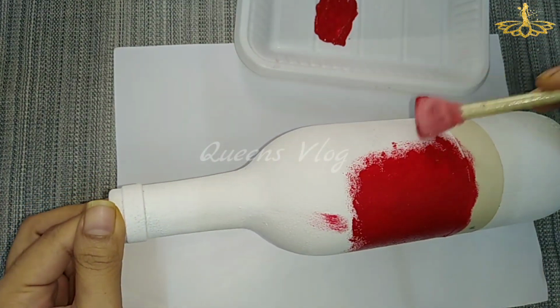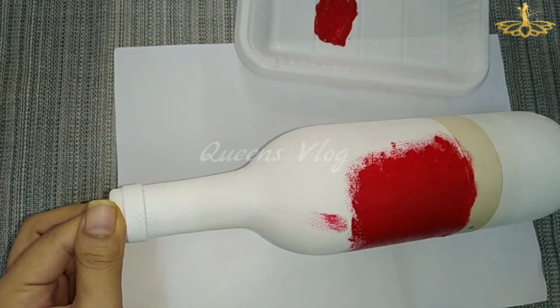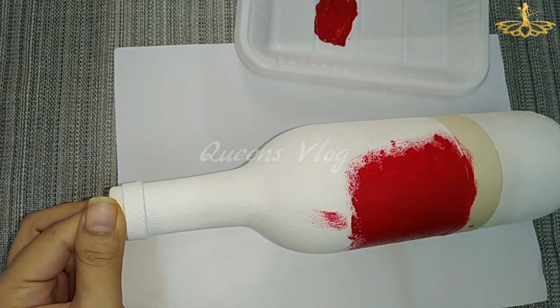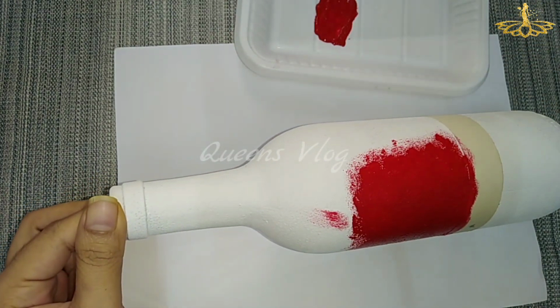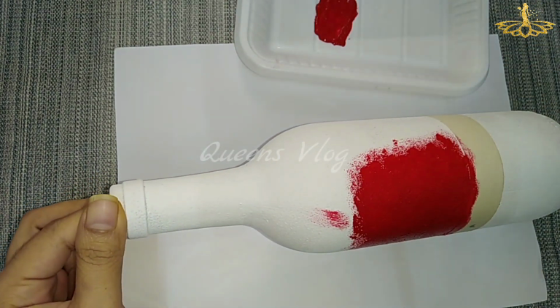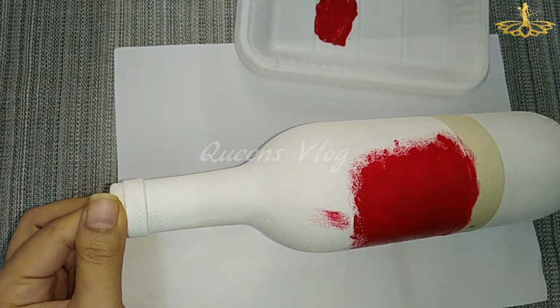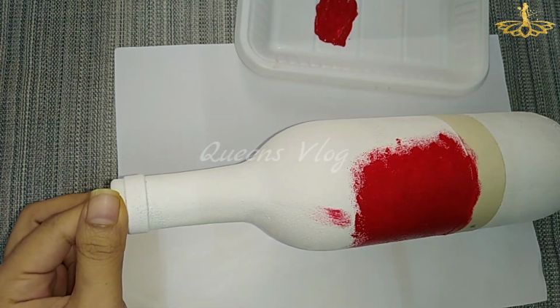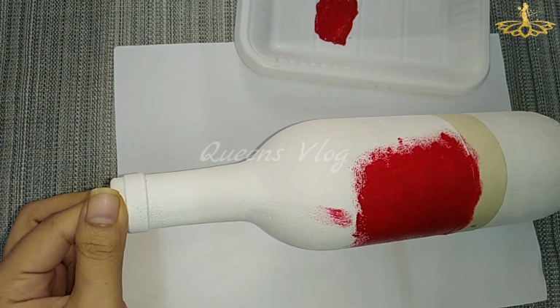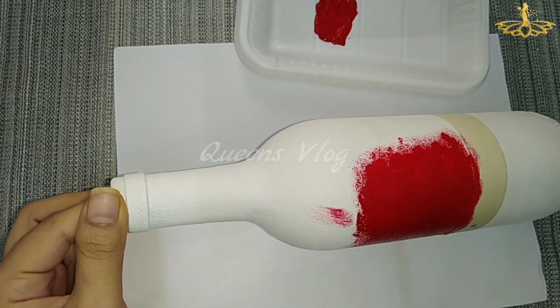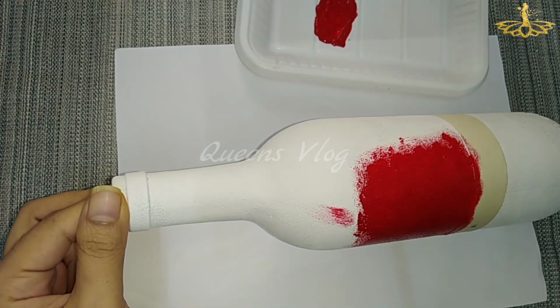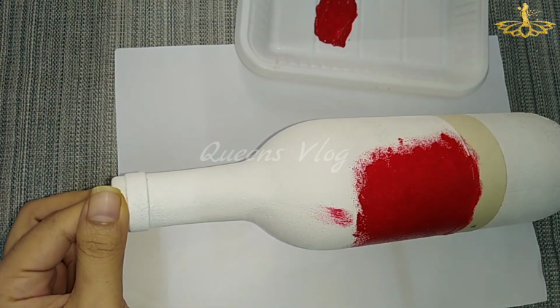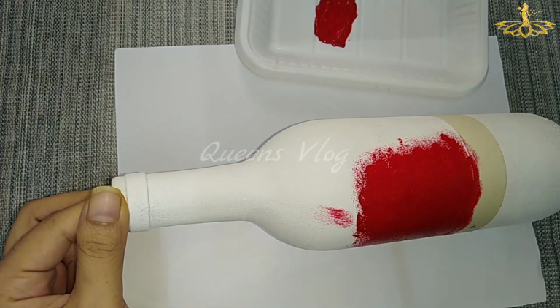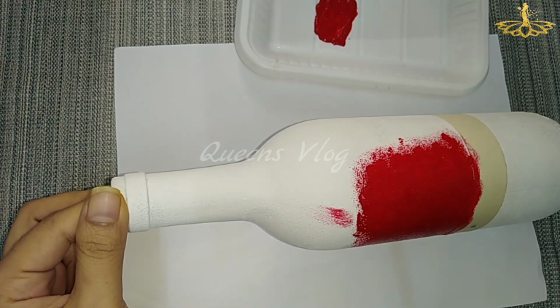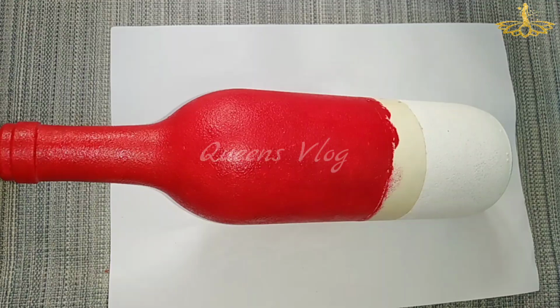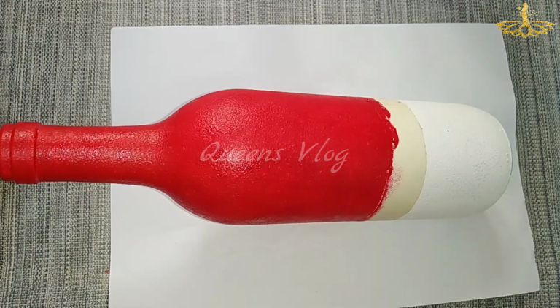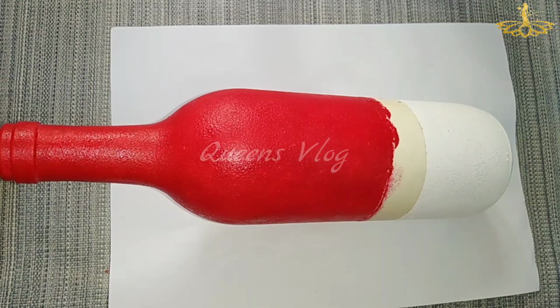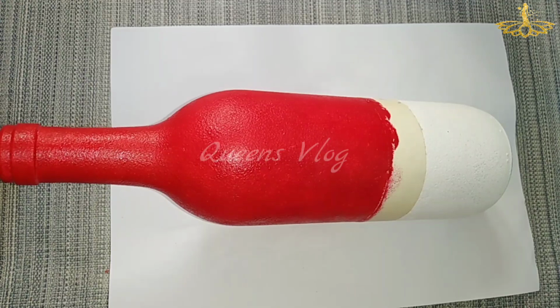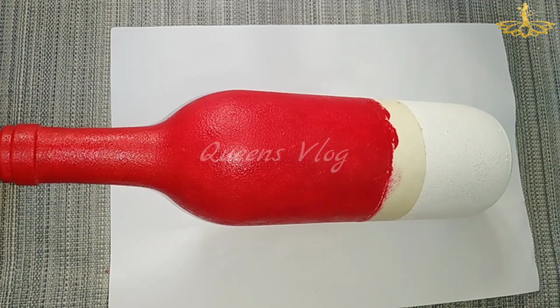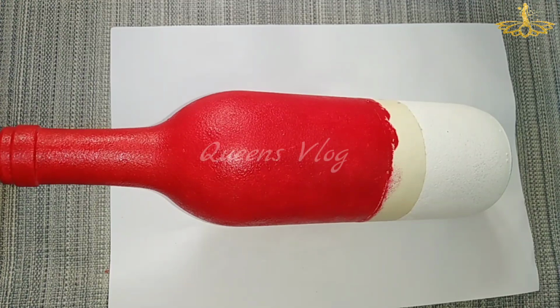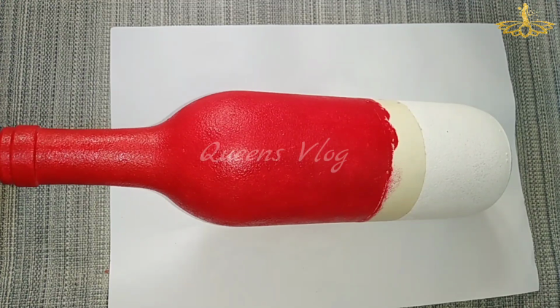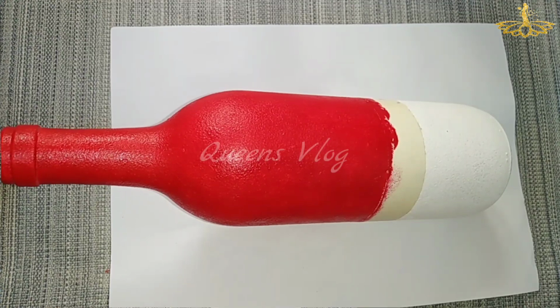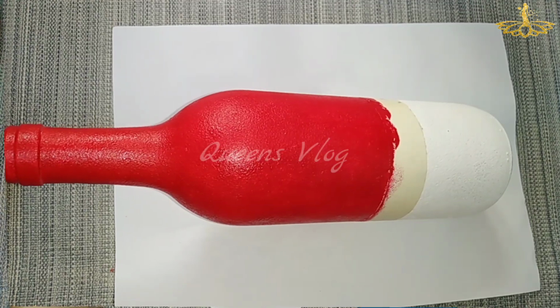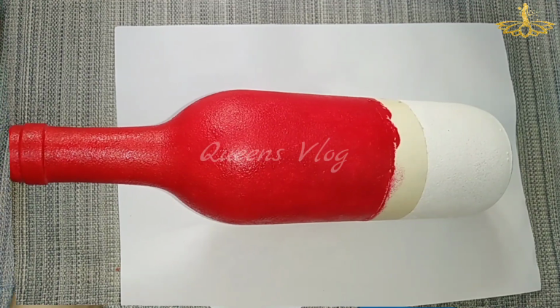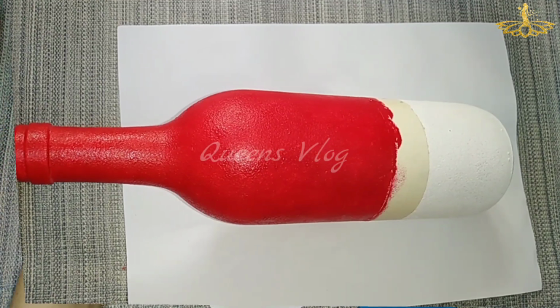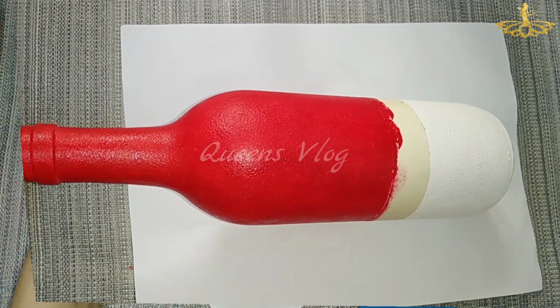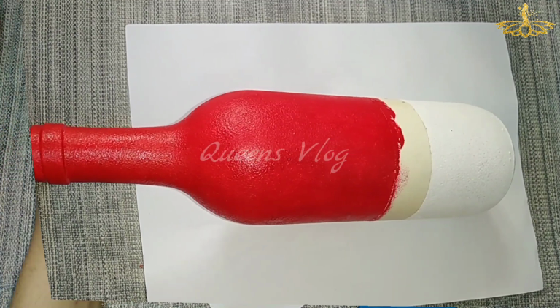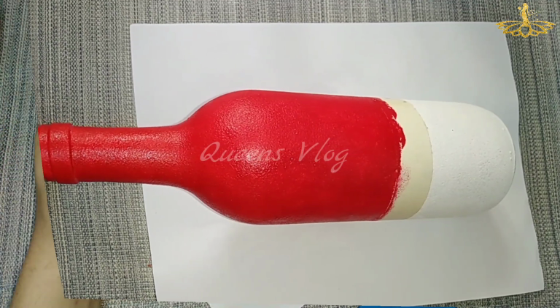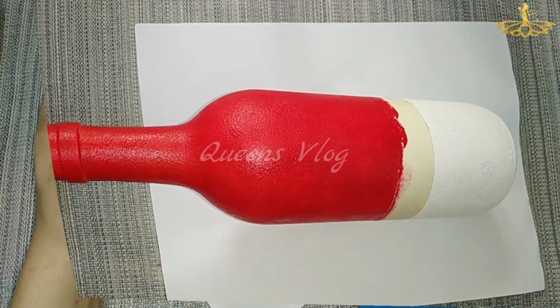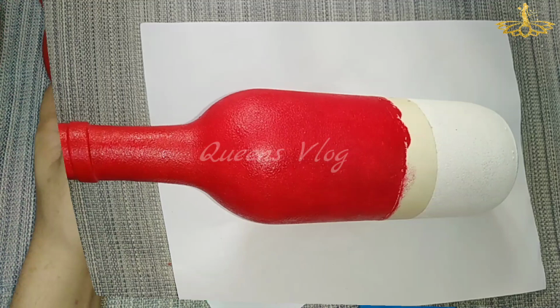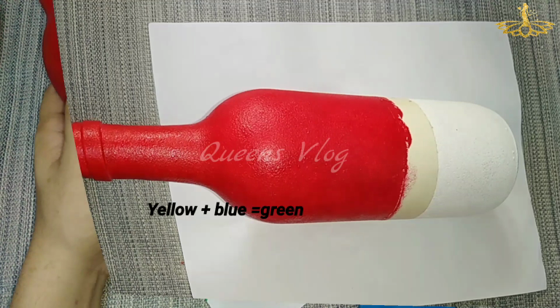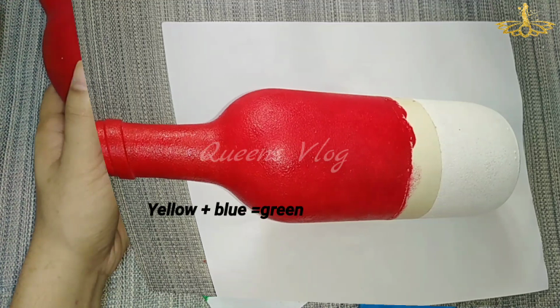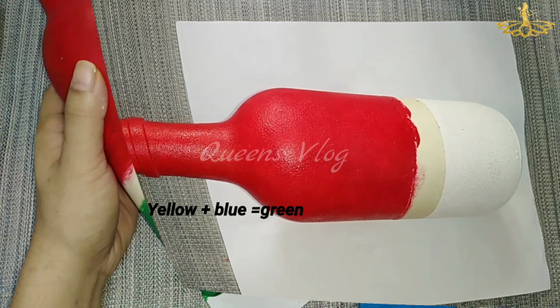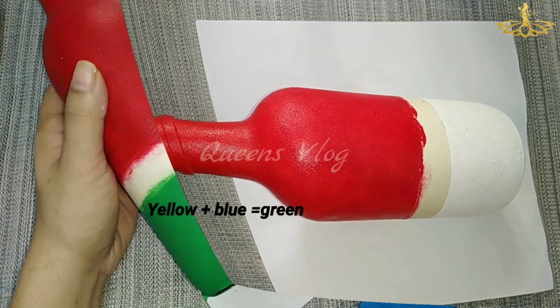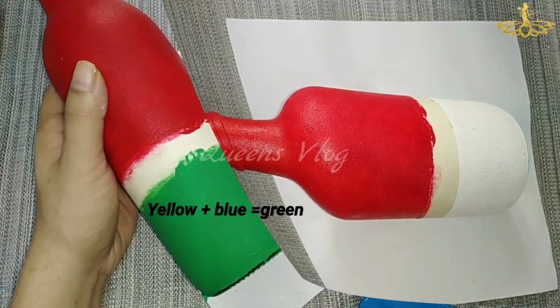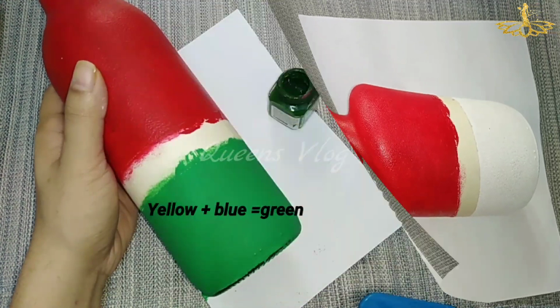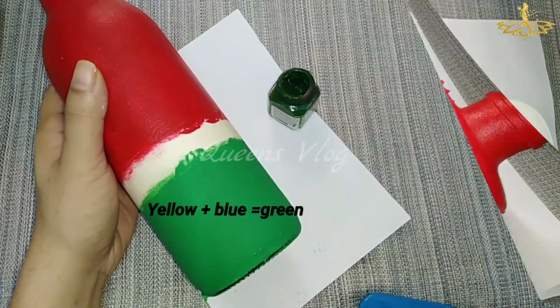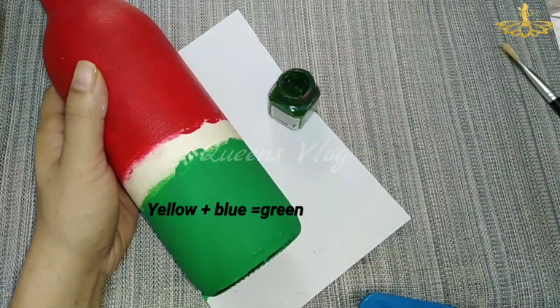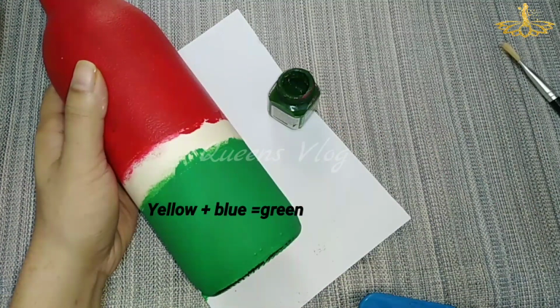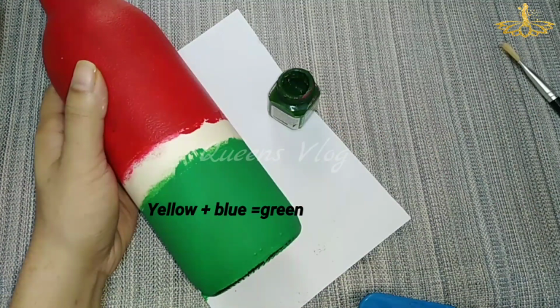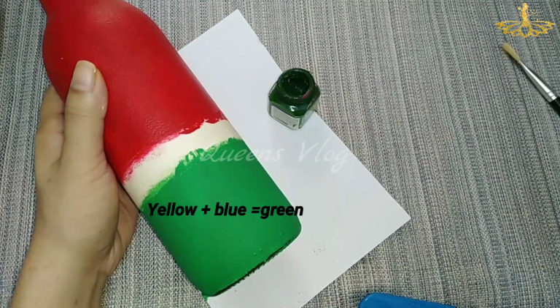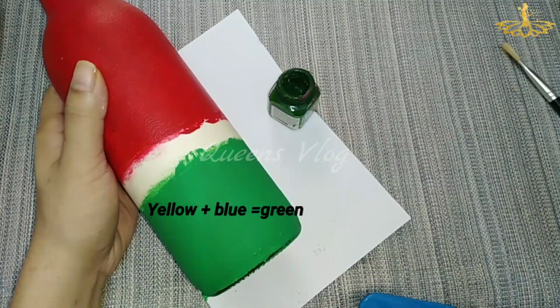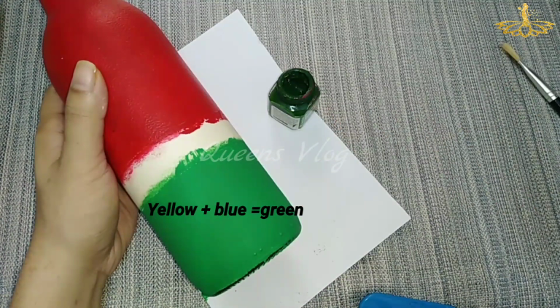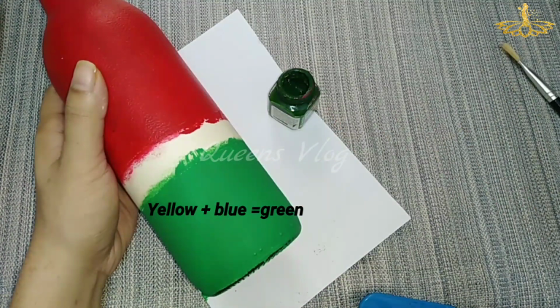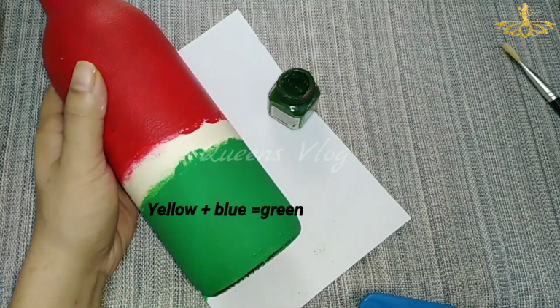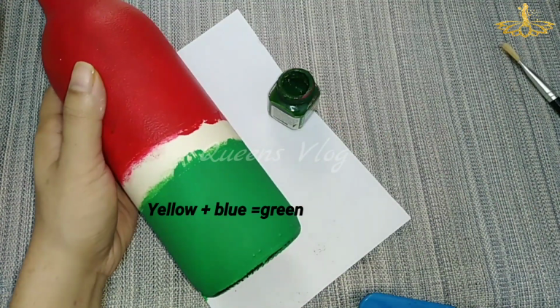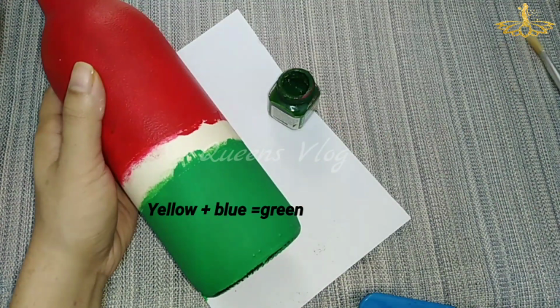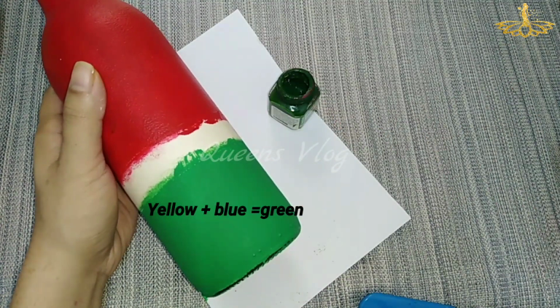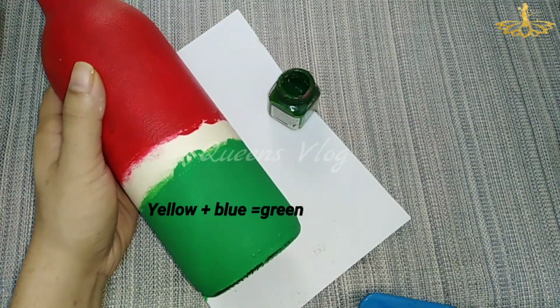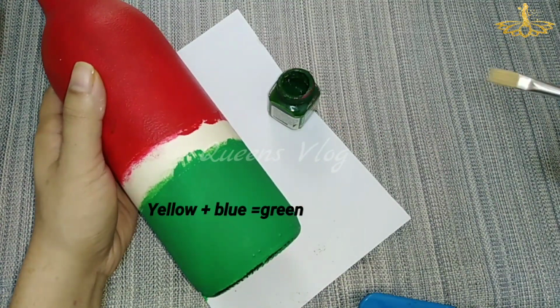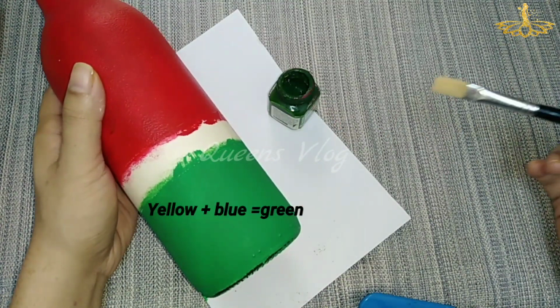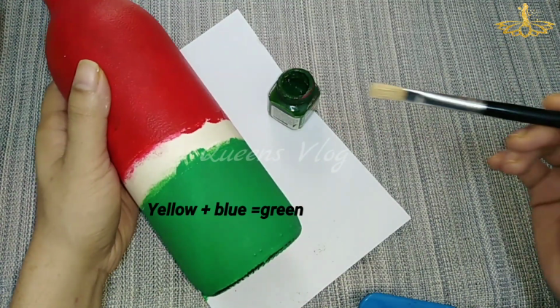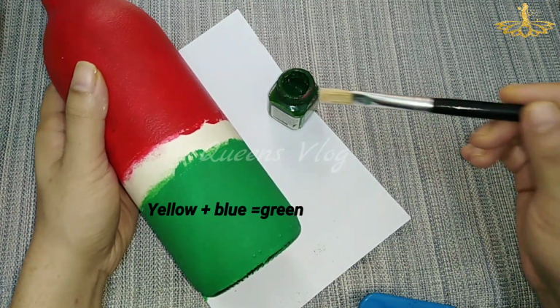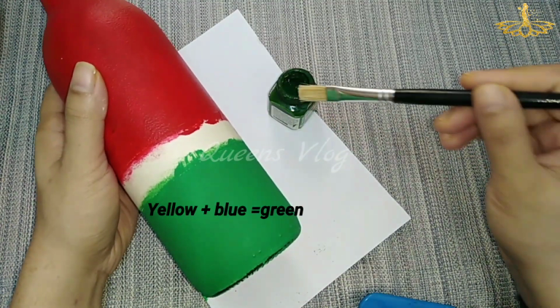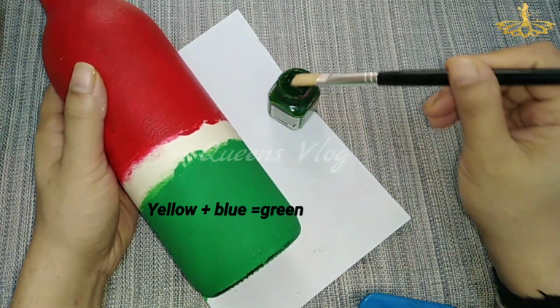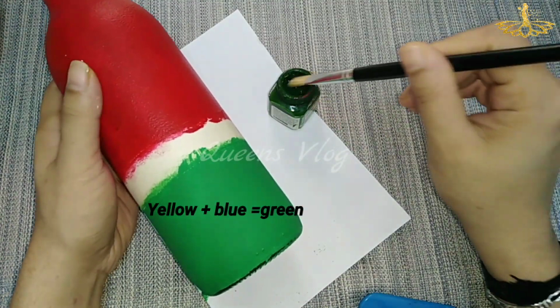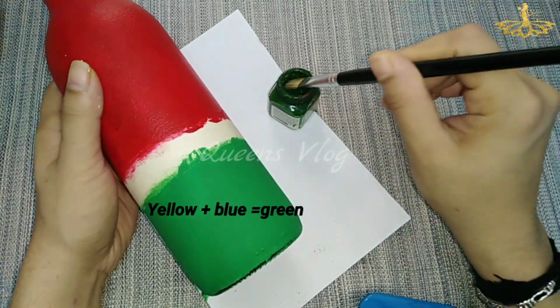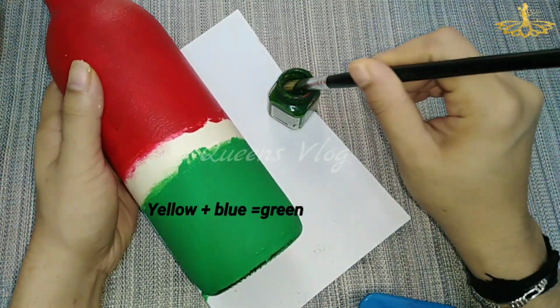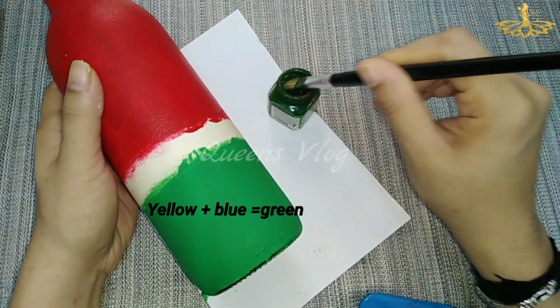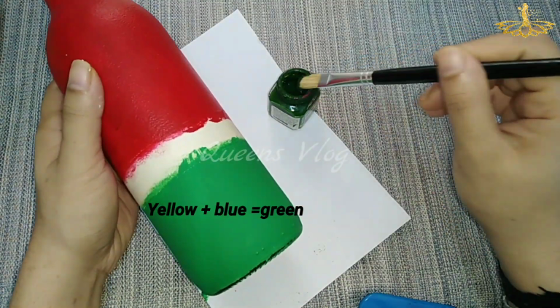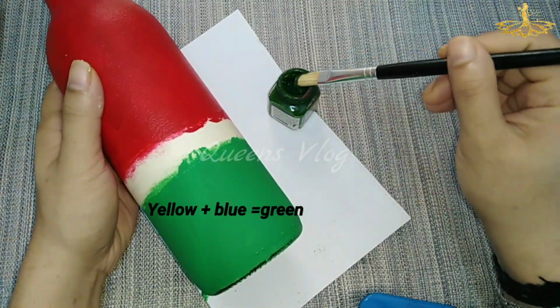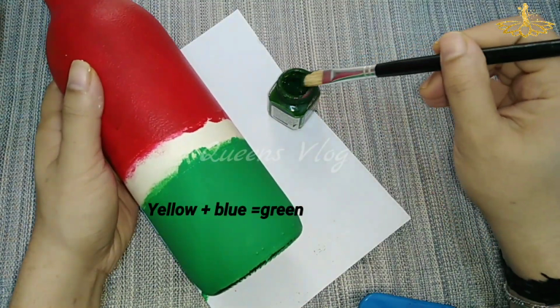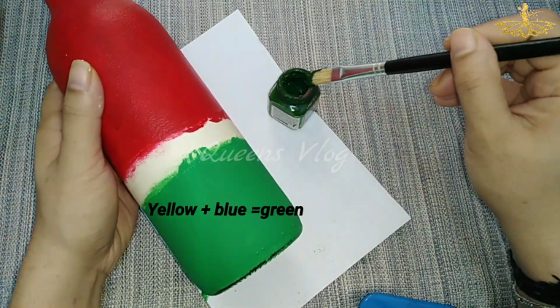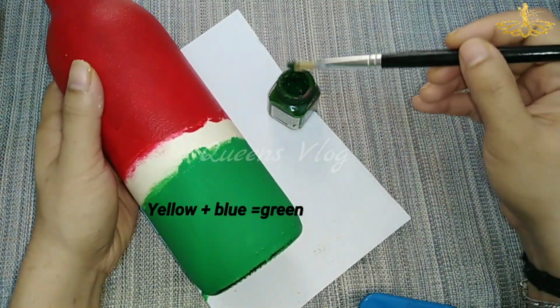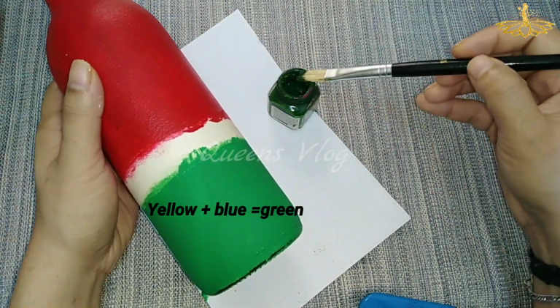I am going to use the color of the sponge. I am going to use light green. This combination is the lemon, yellow and blue.